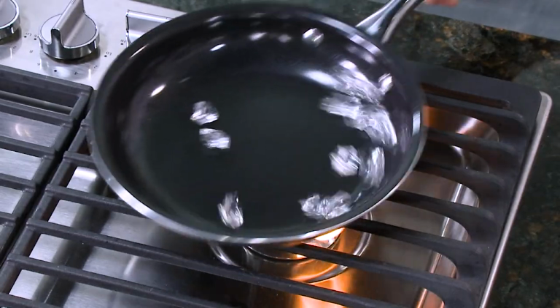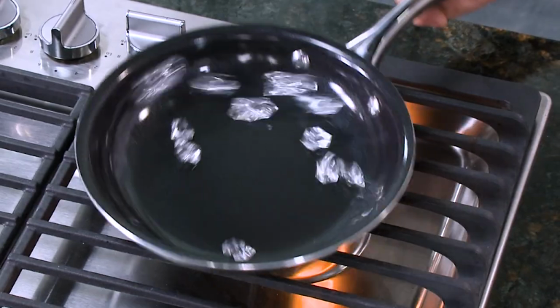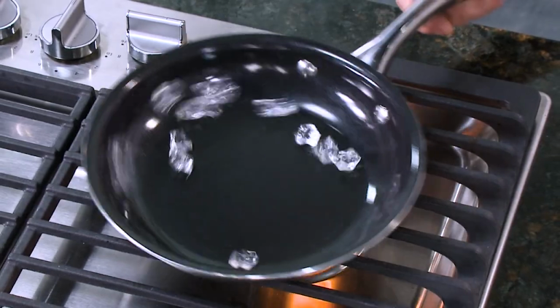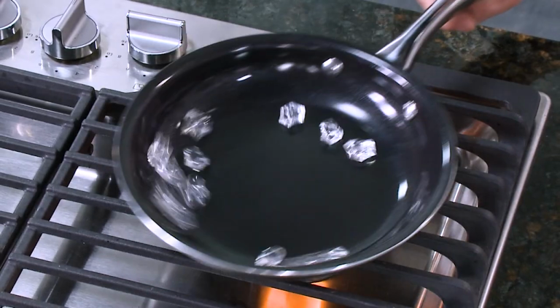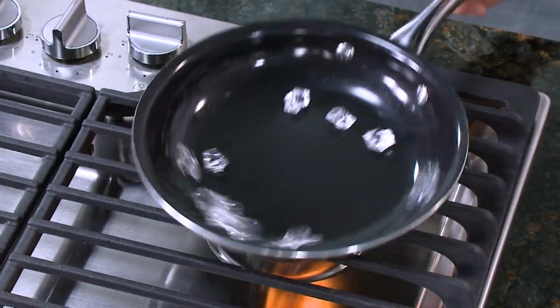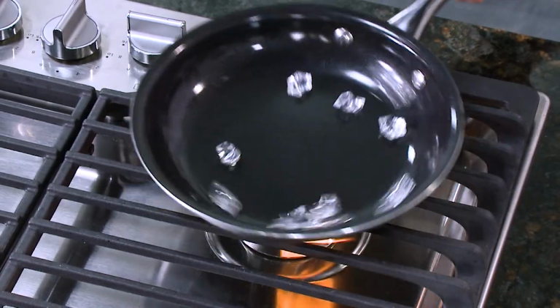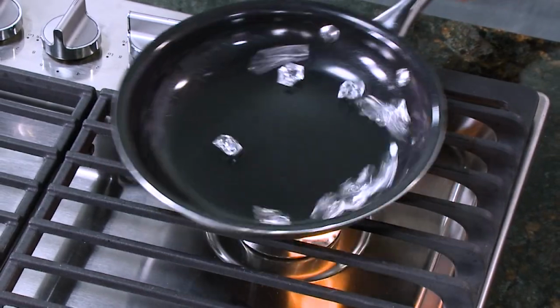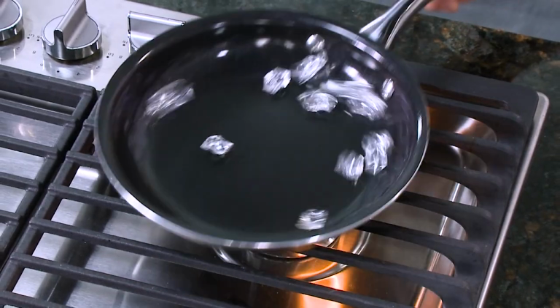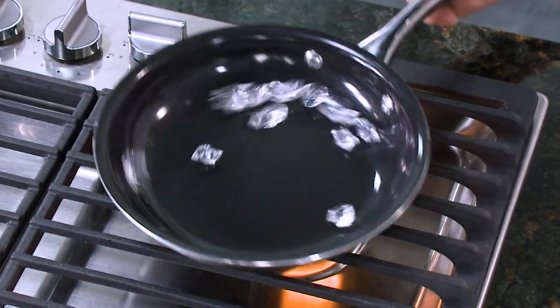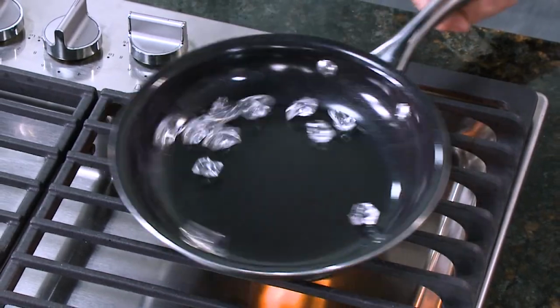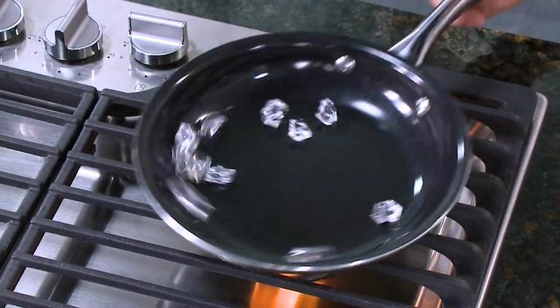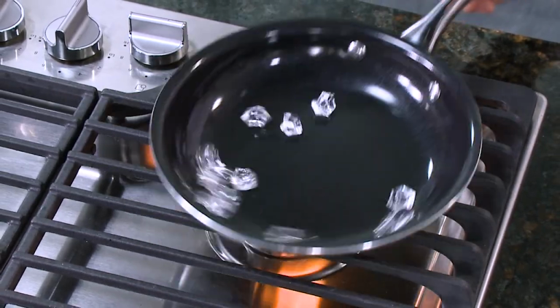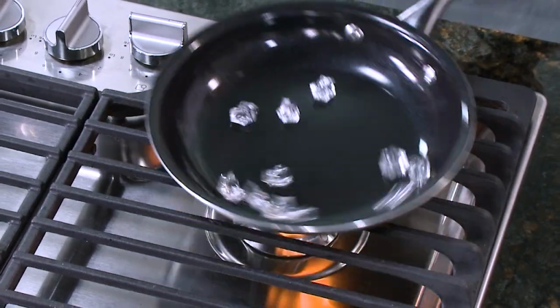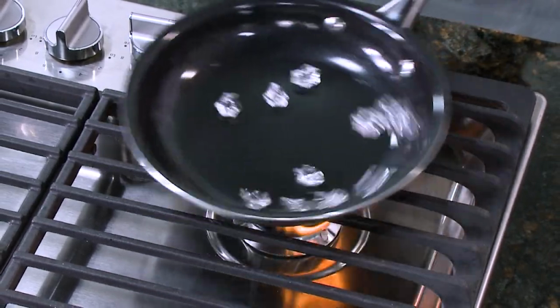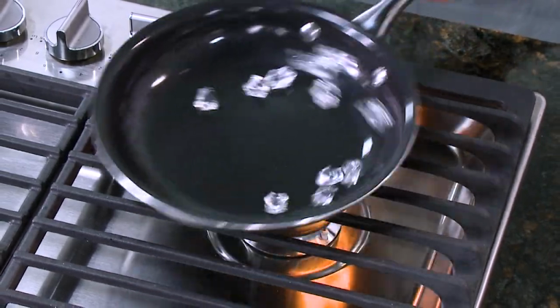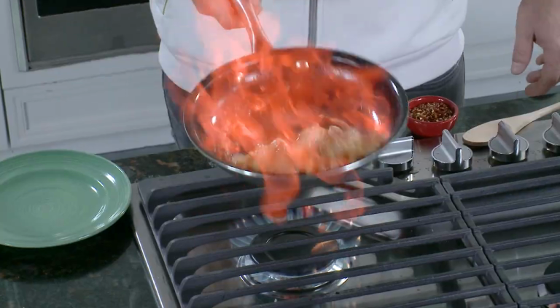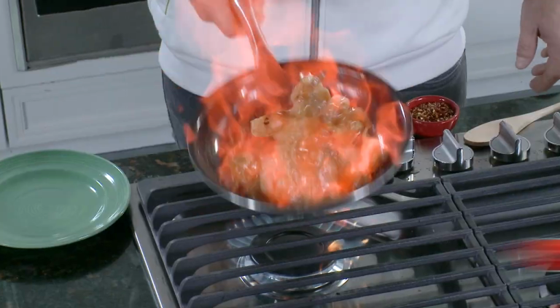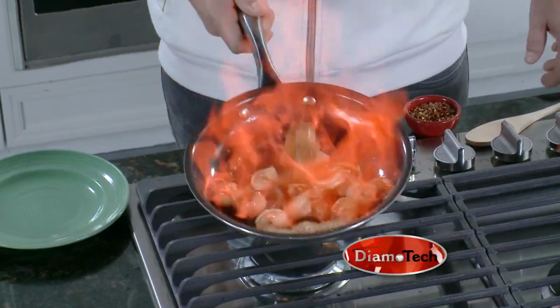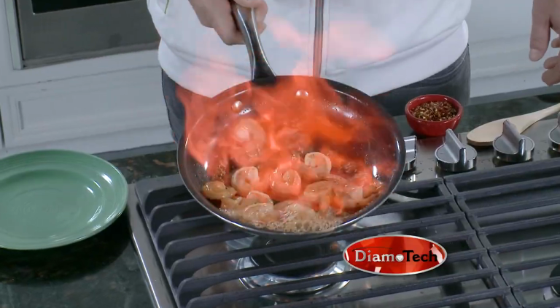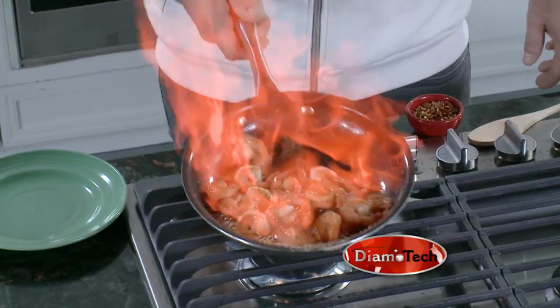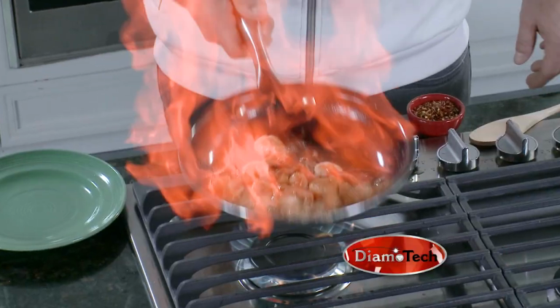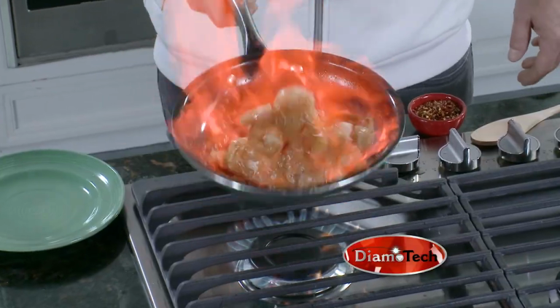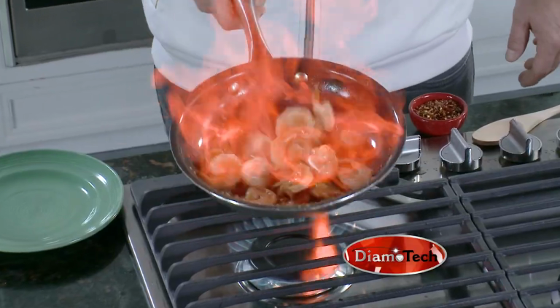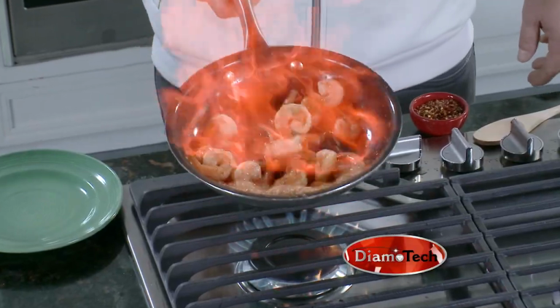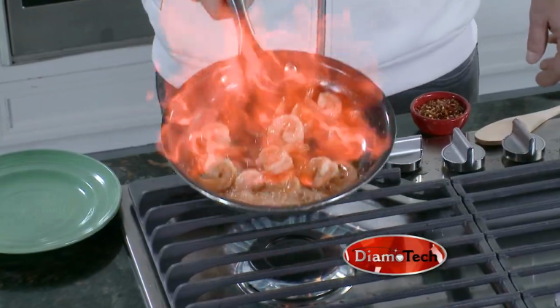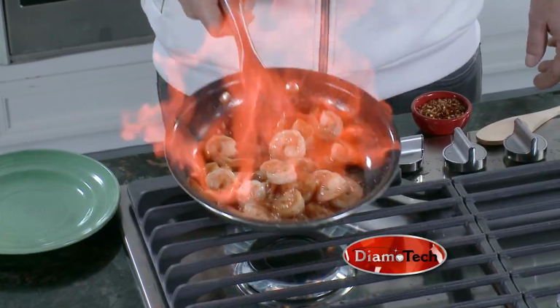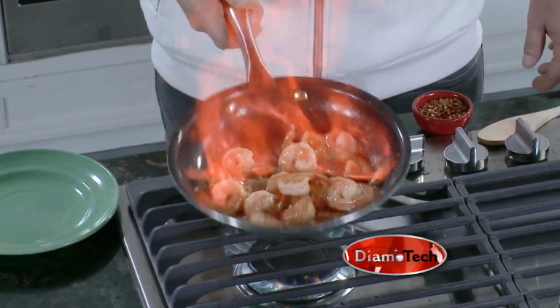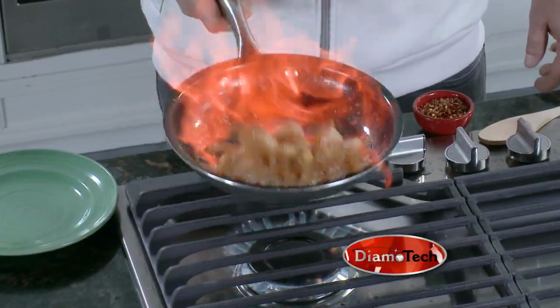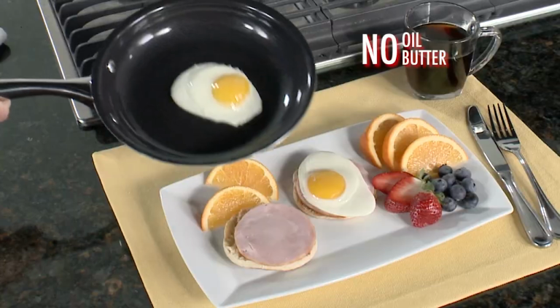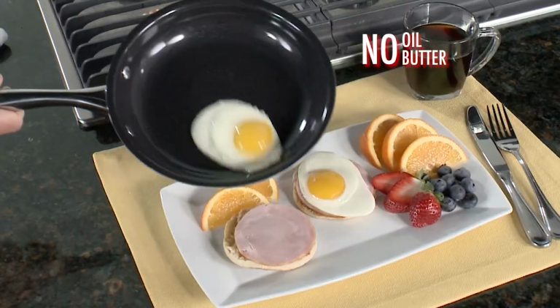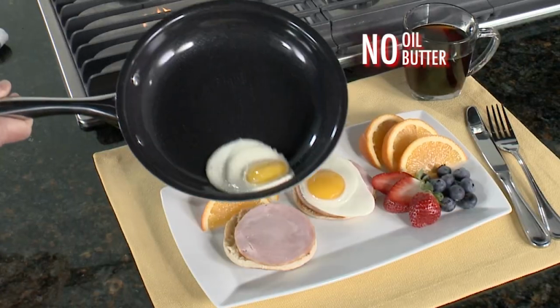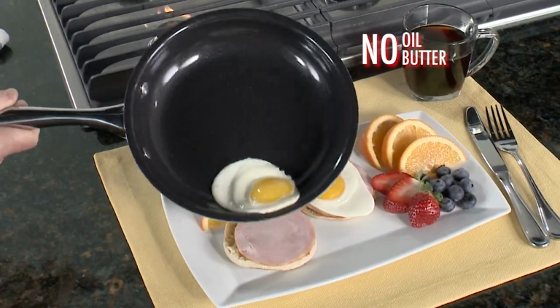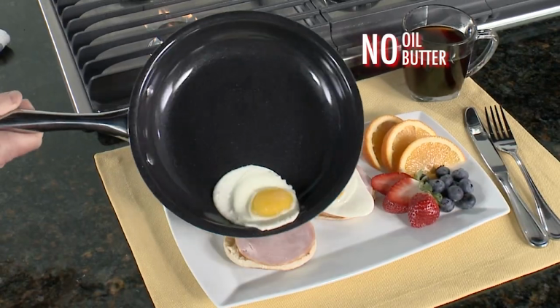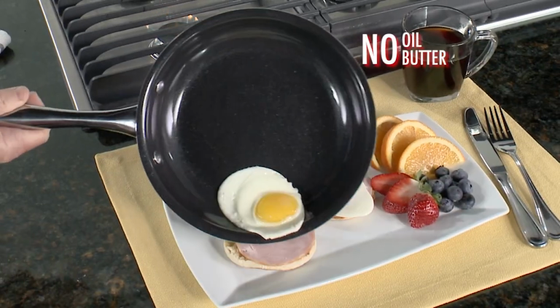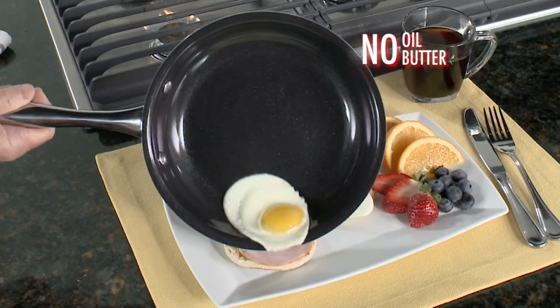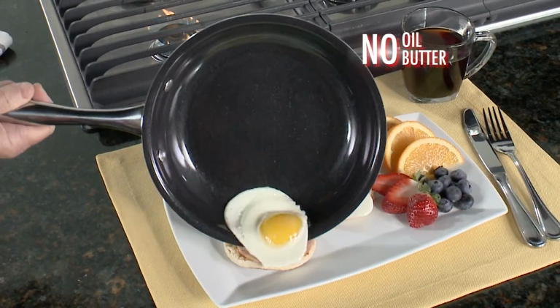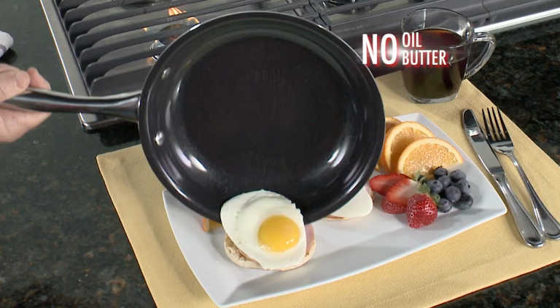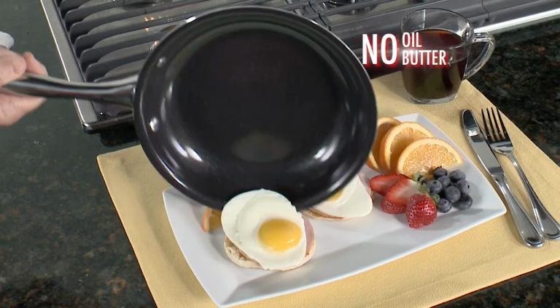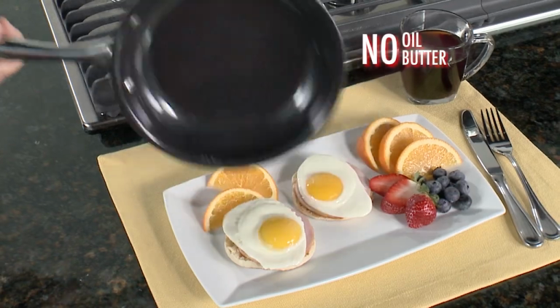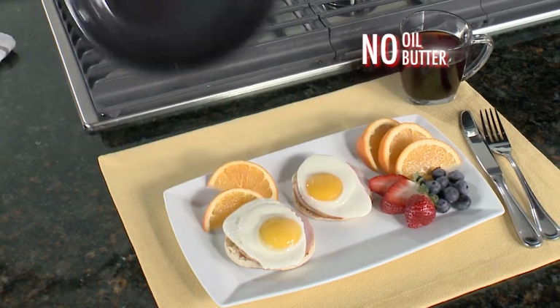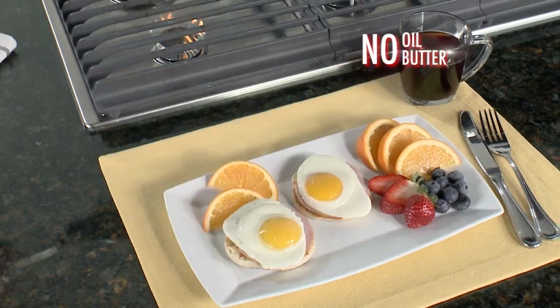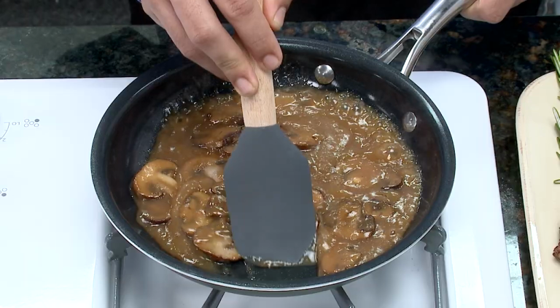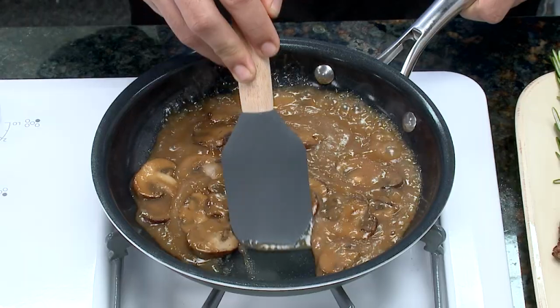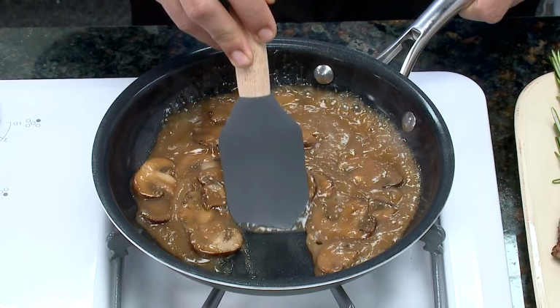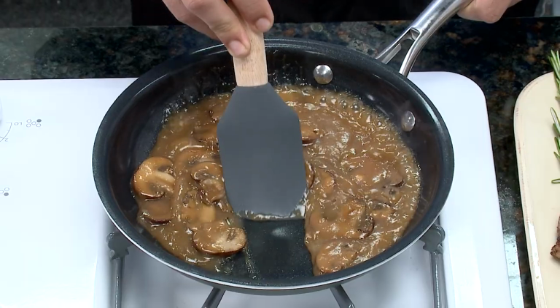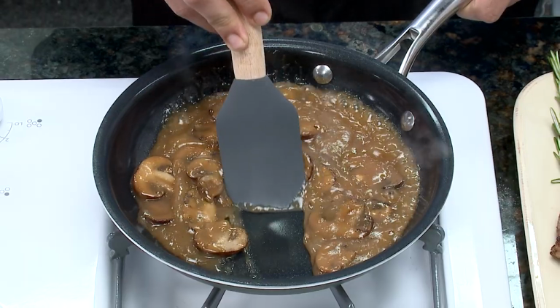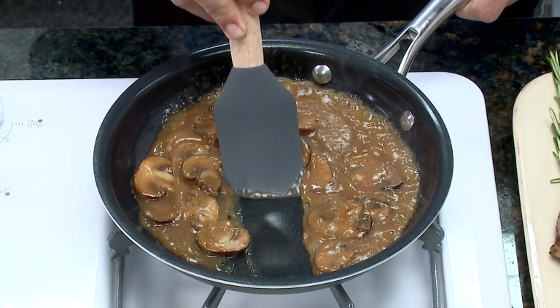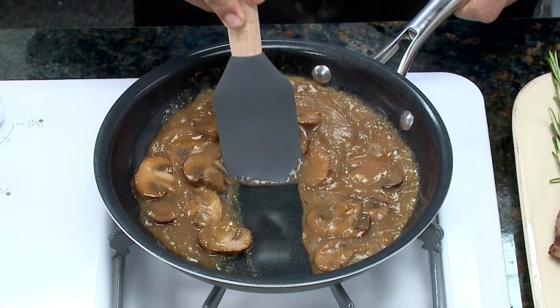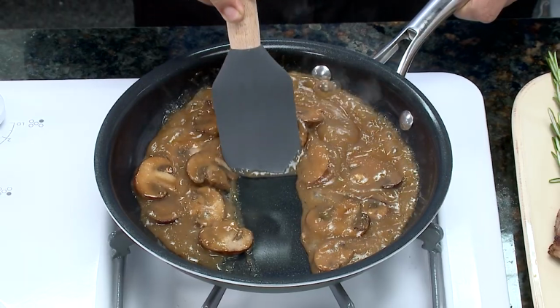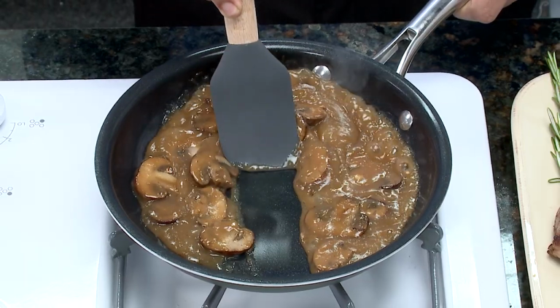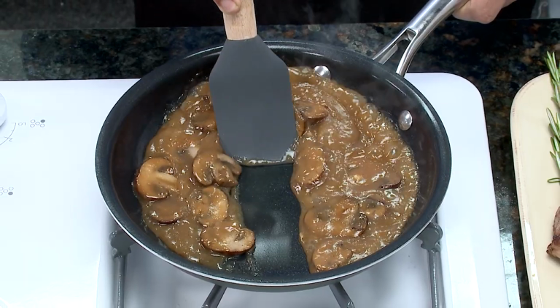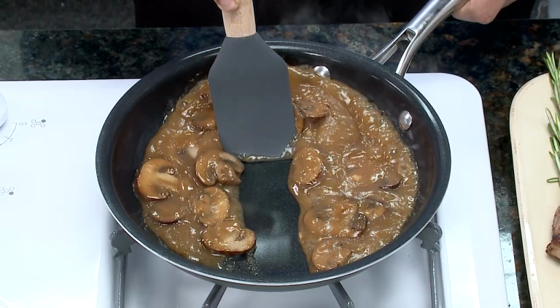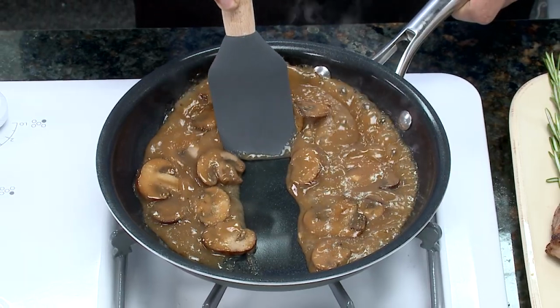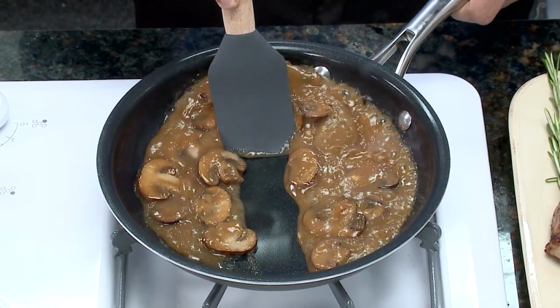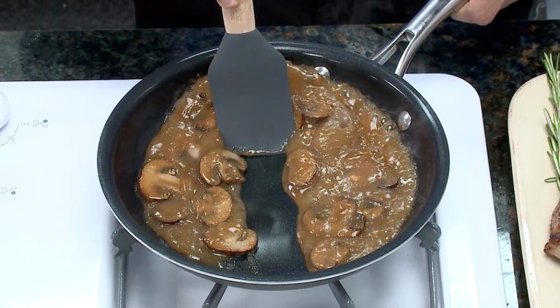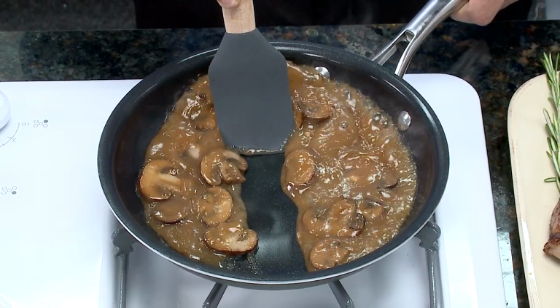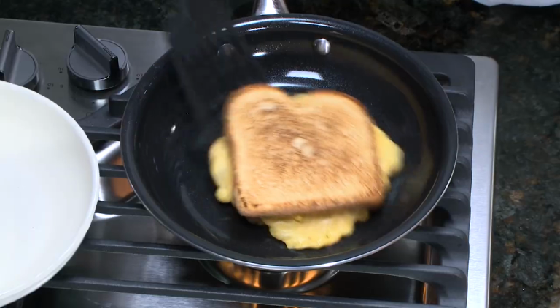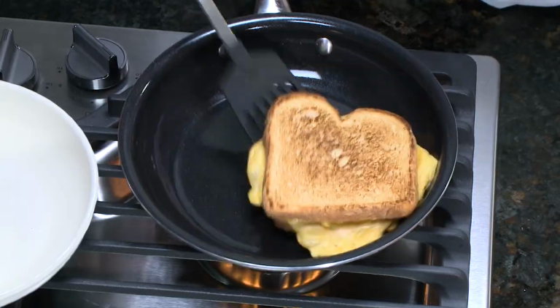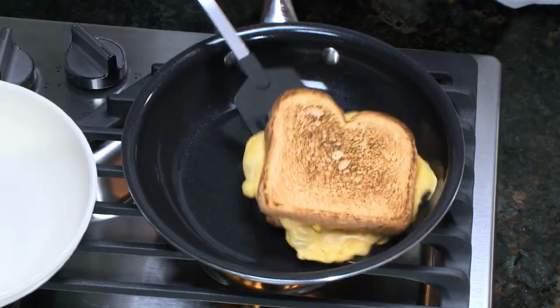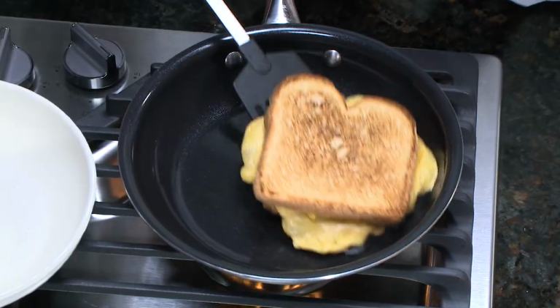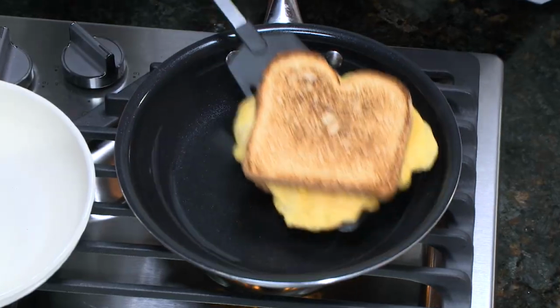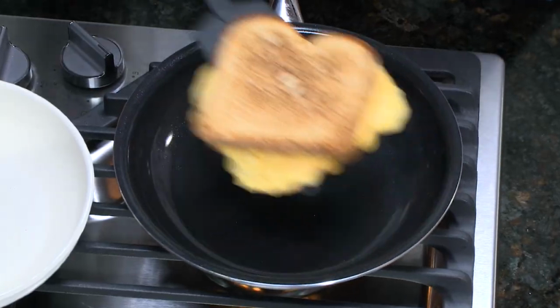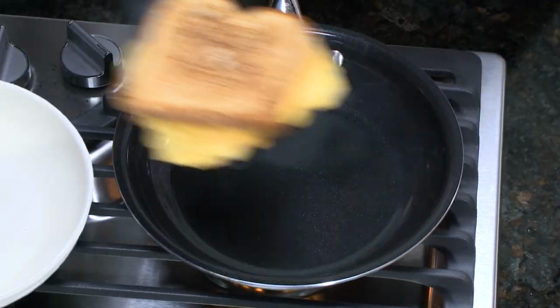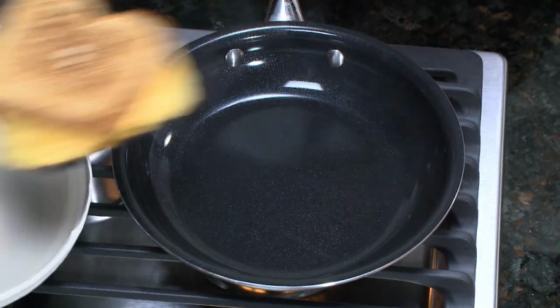You need a gem that's gonna last. Introducing Dimotech, the super non-stick cookware that actually stays non-stick for years to come.